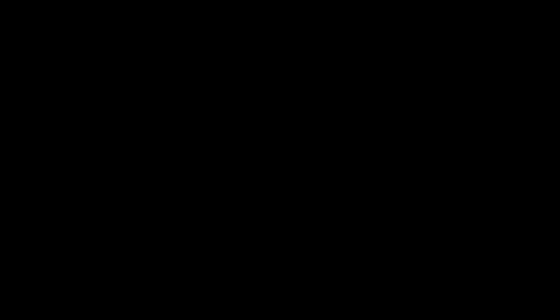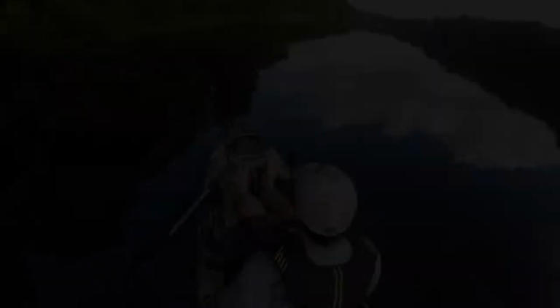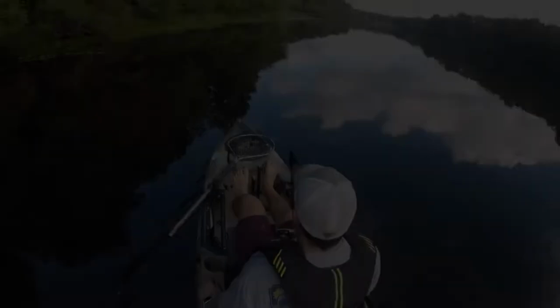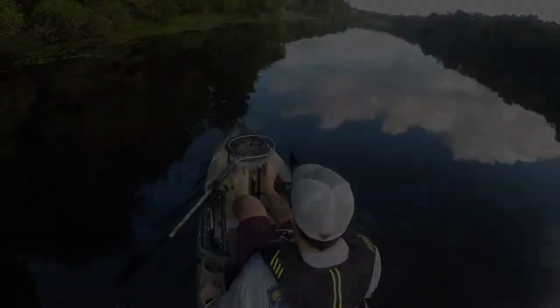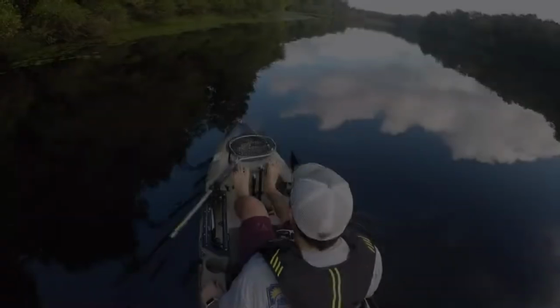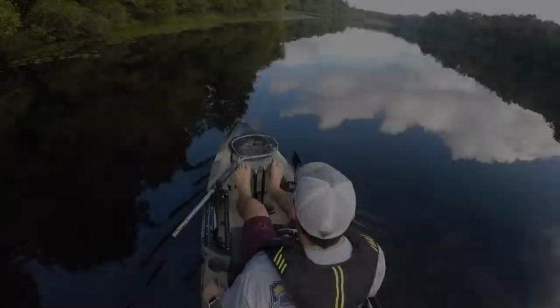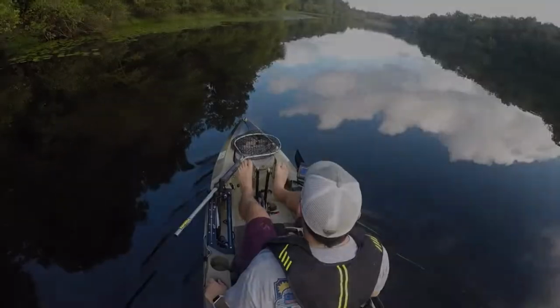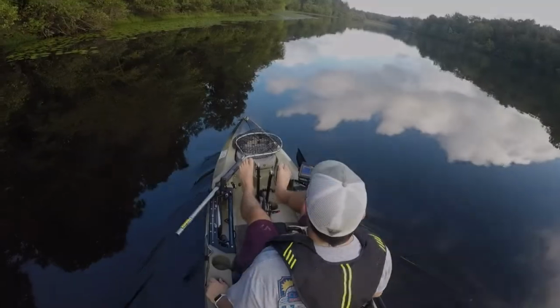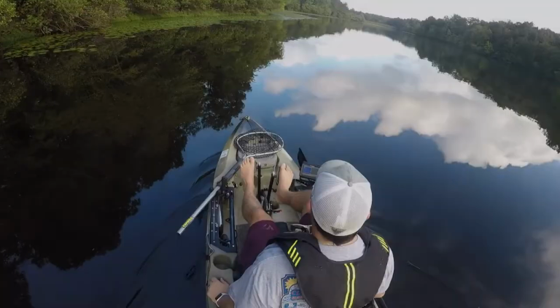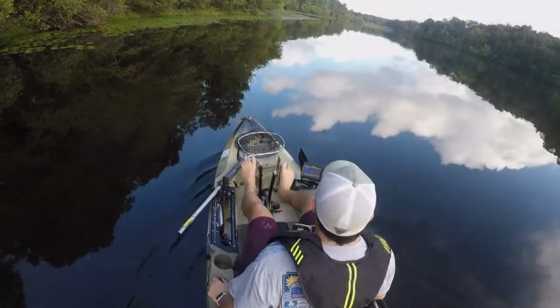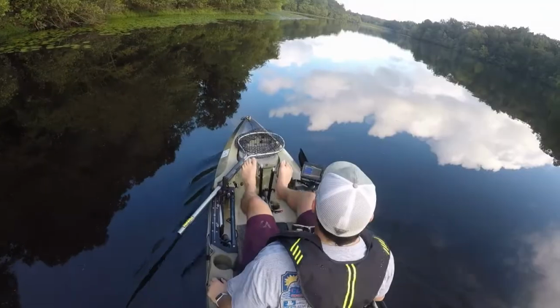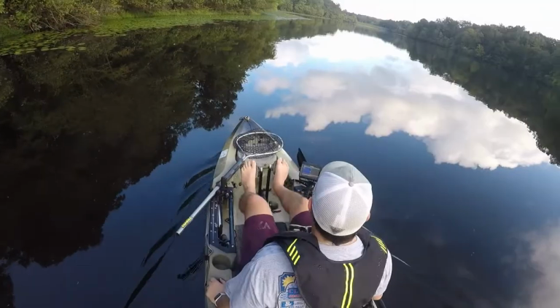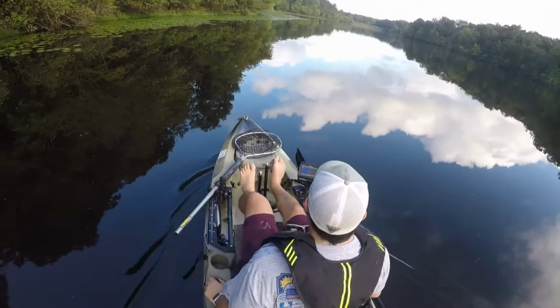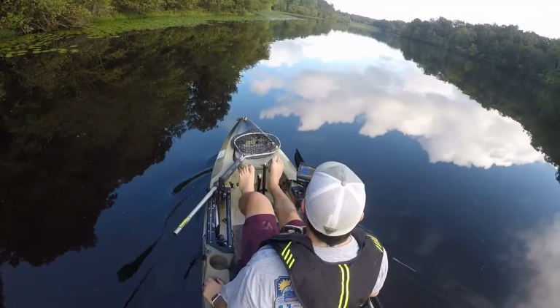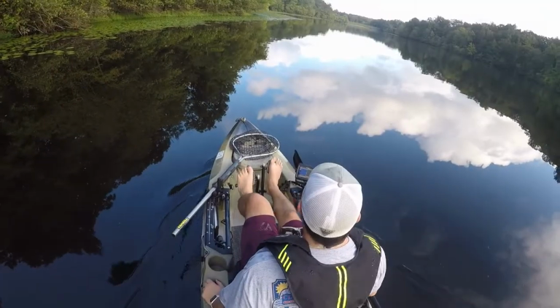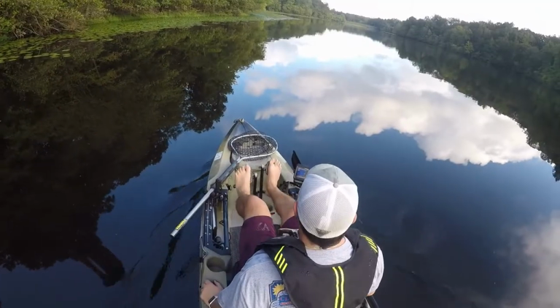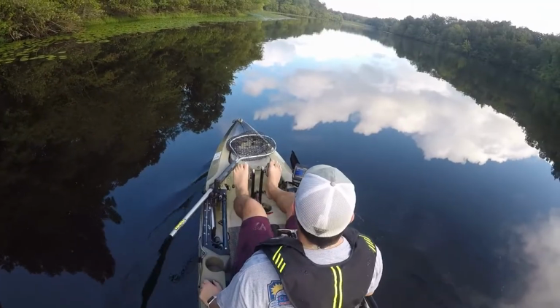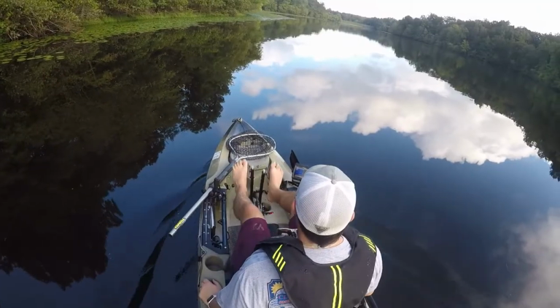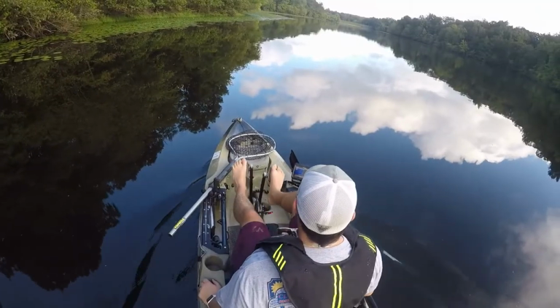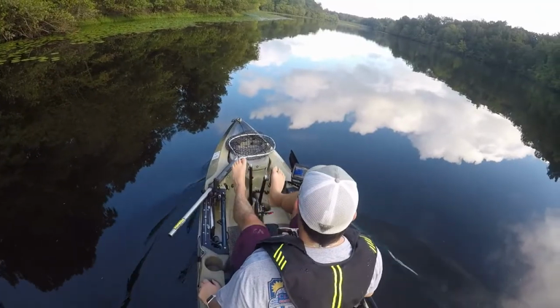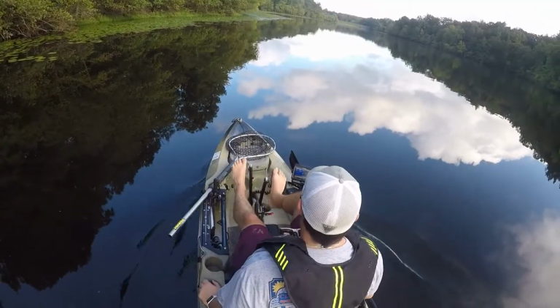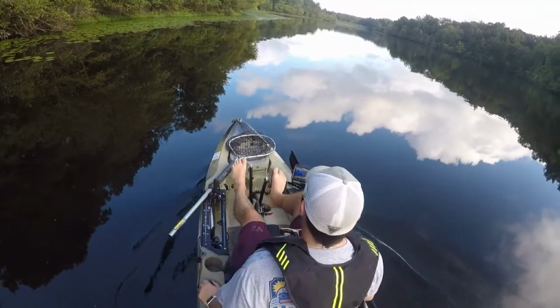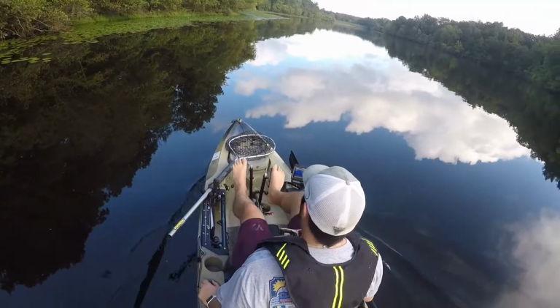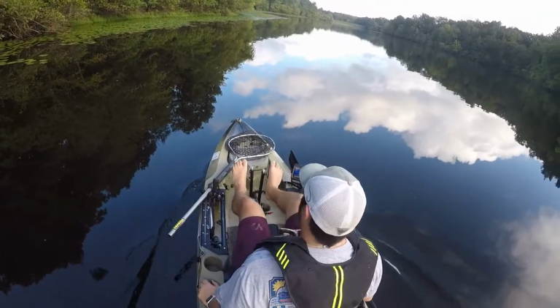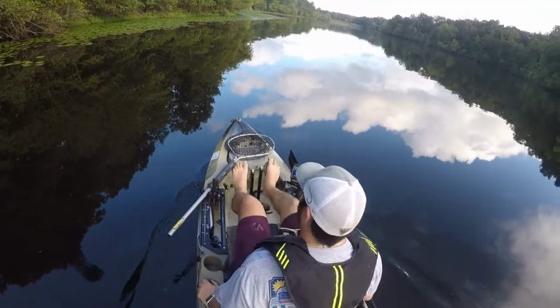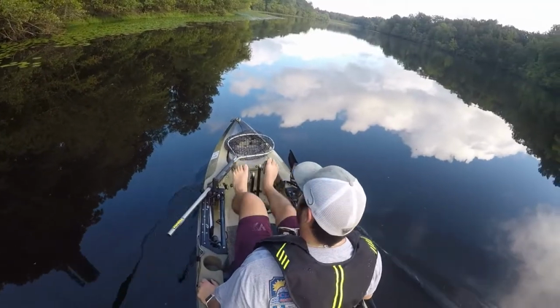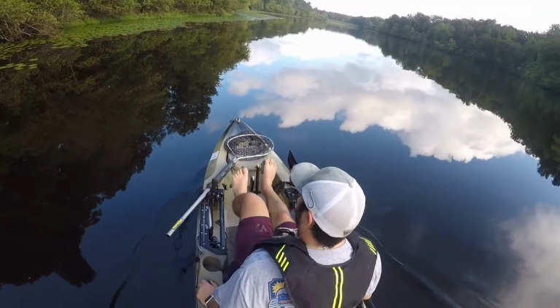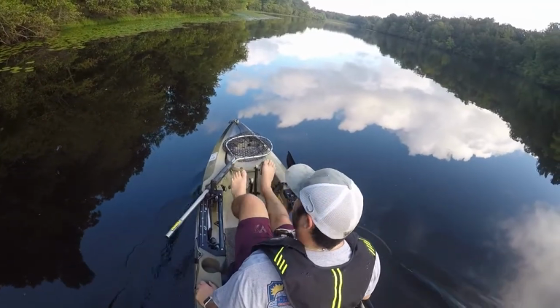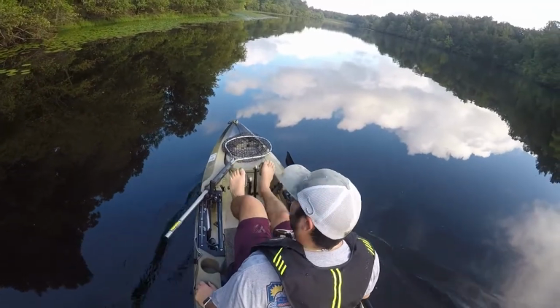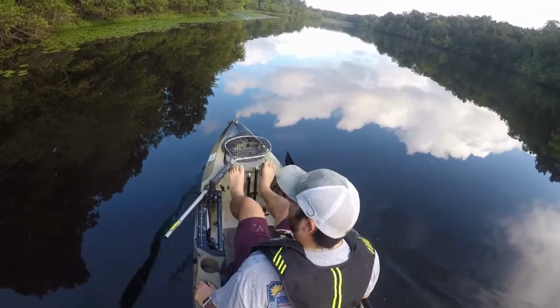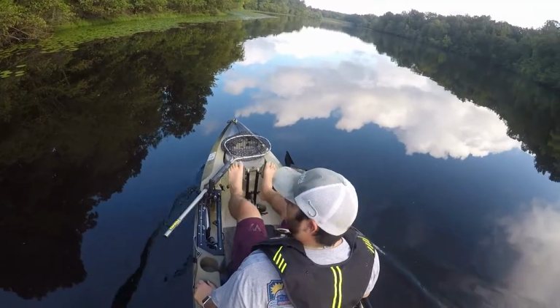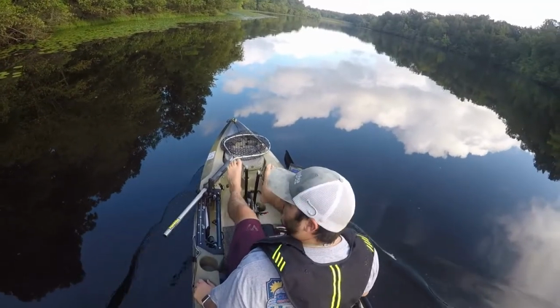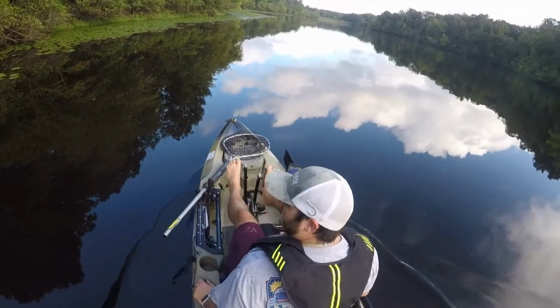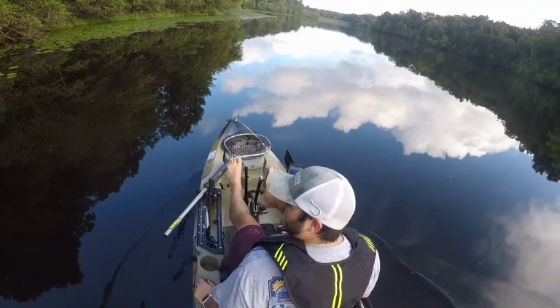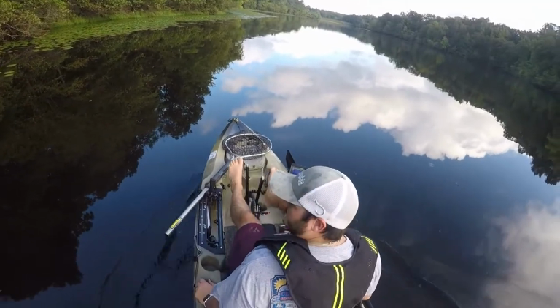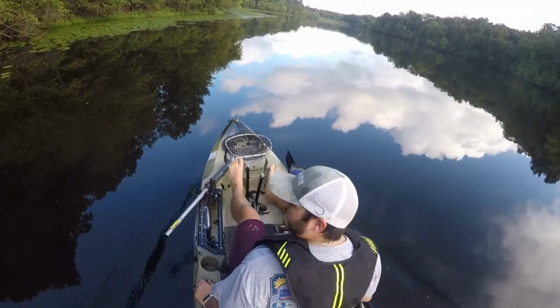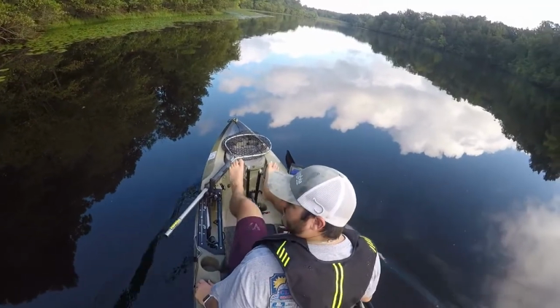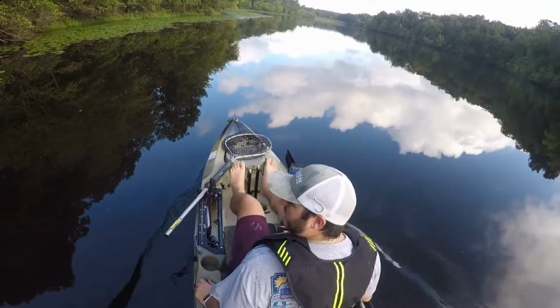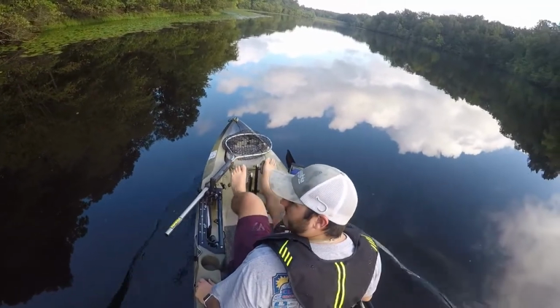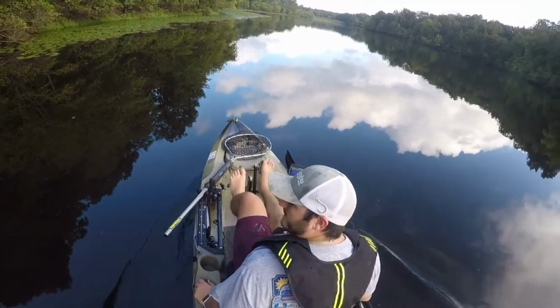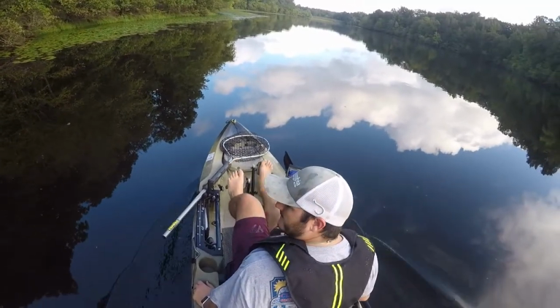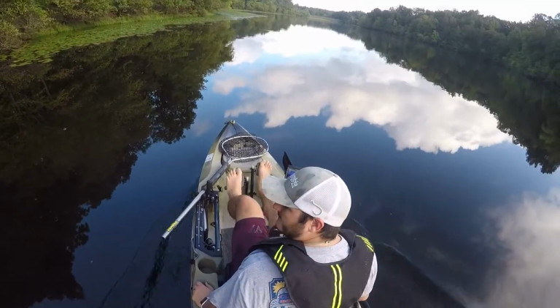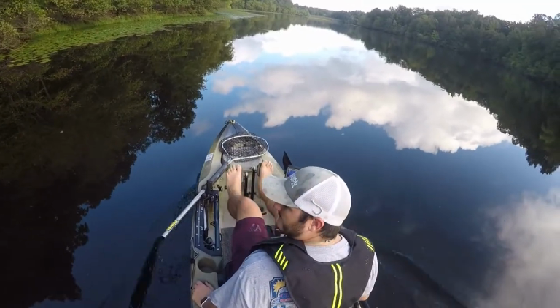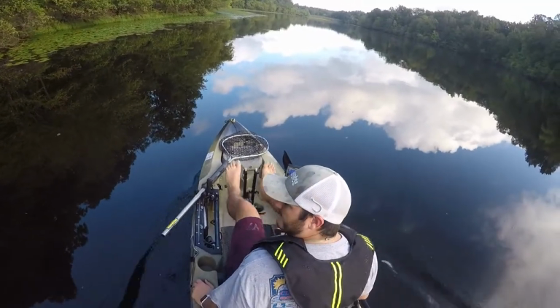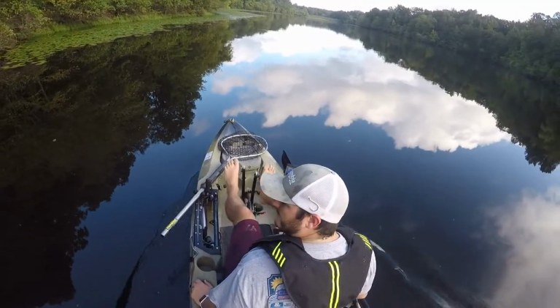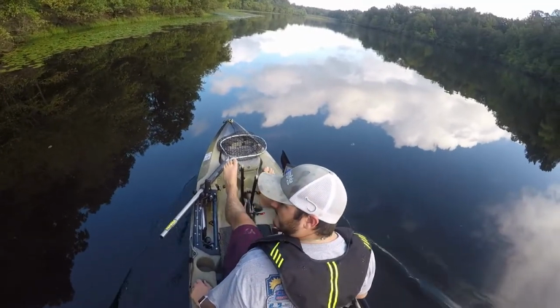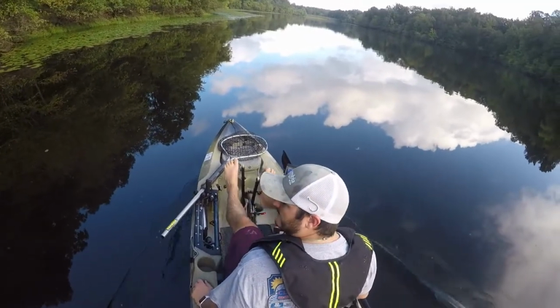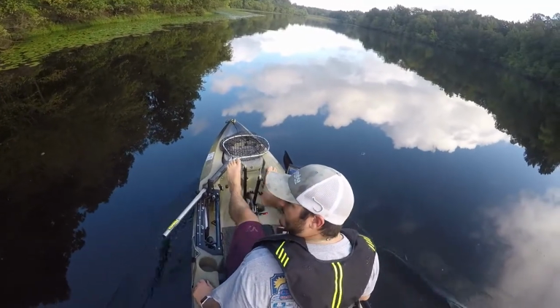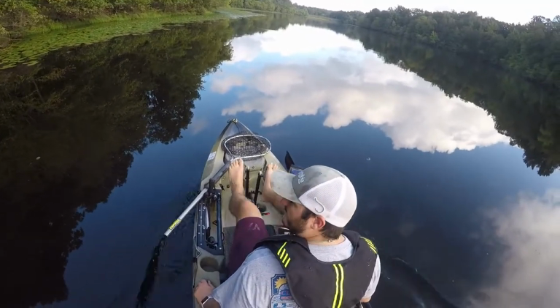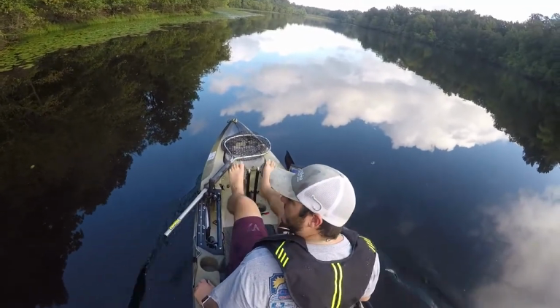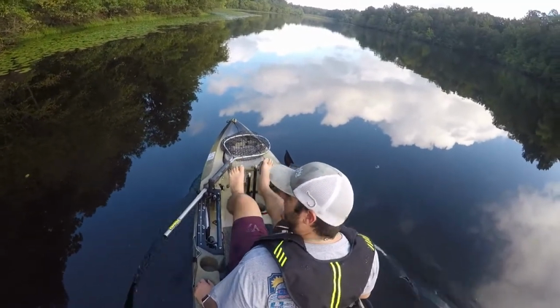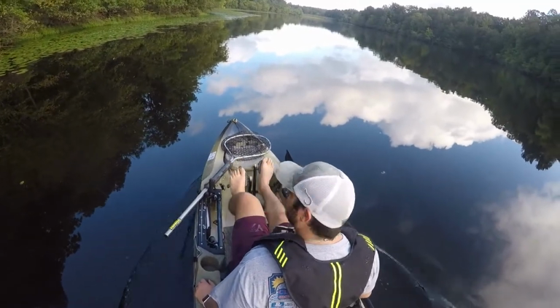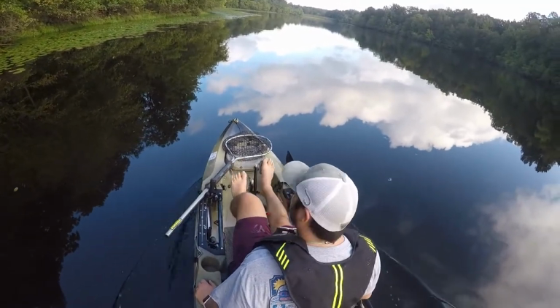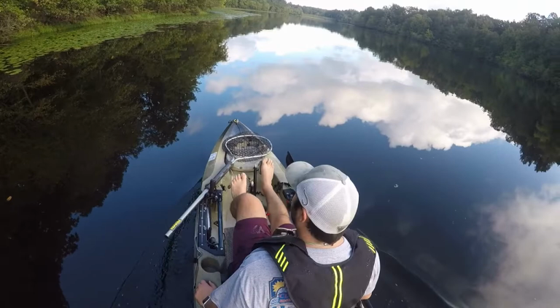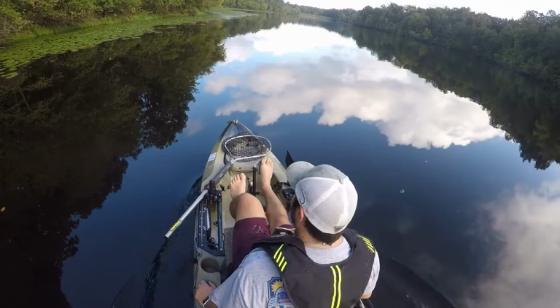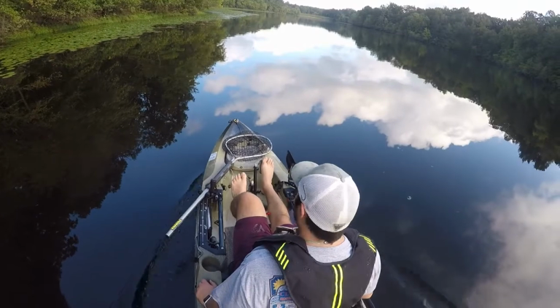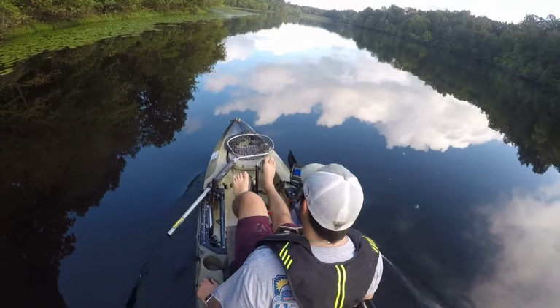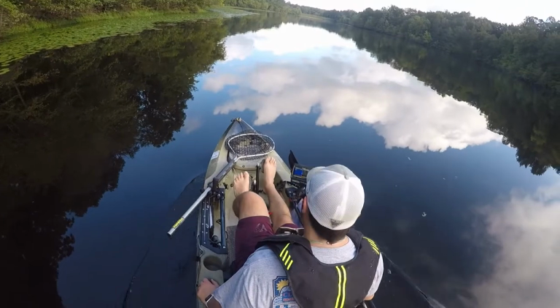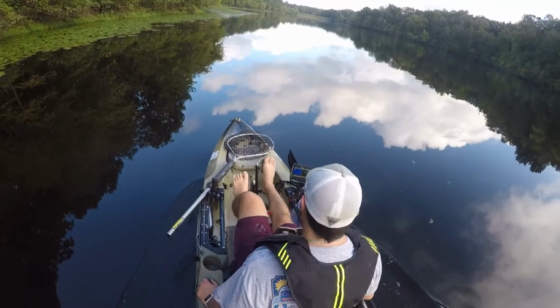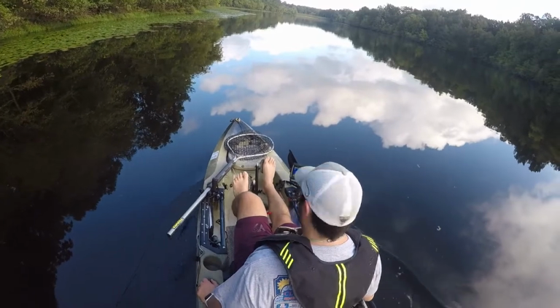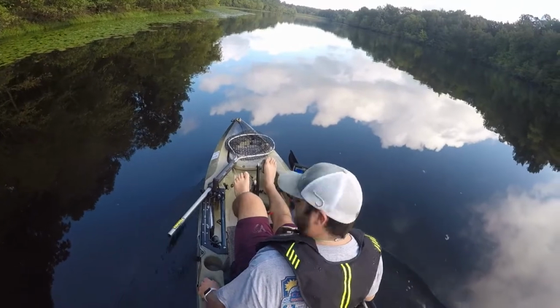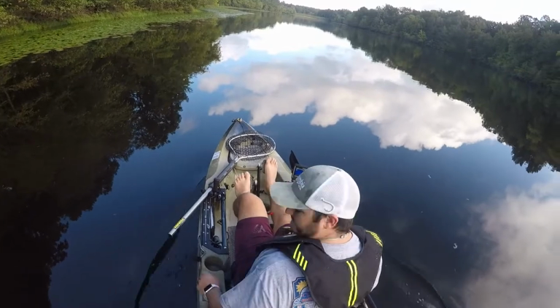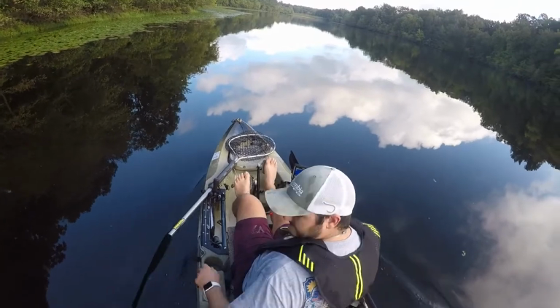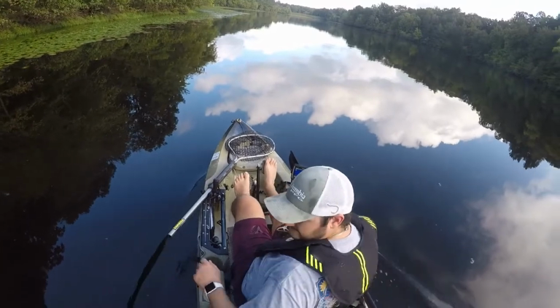This is going to be the review for the 2019 Hobie Outback, so let's get right into it.